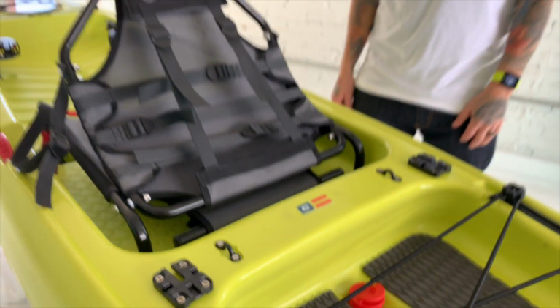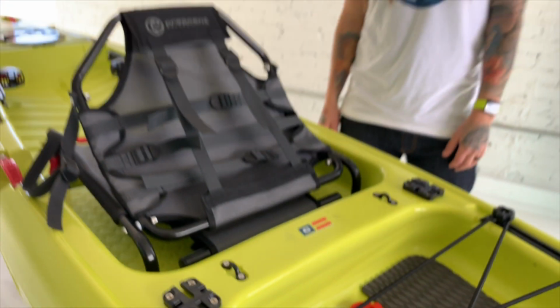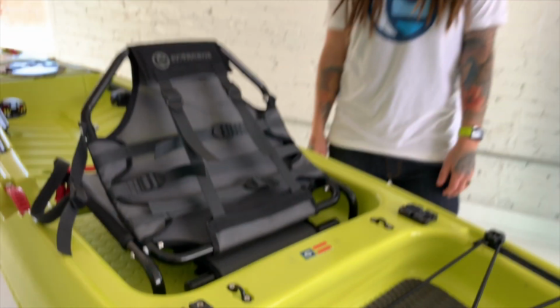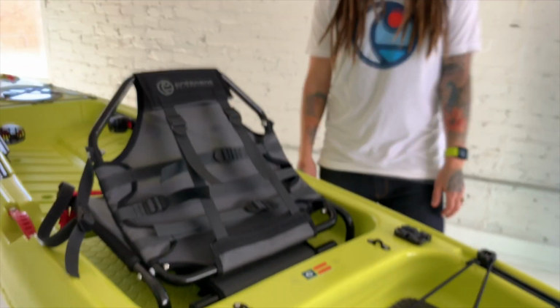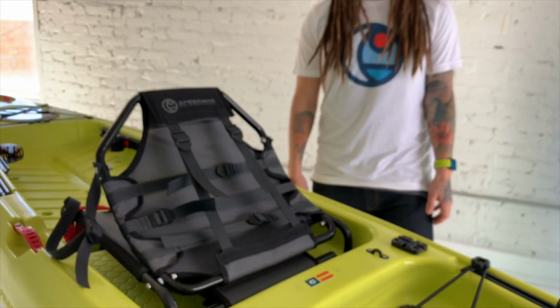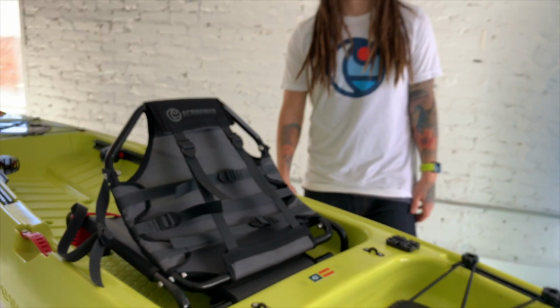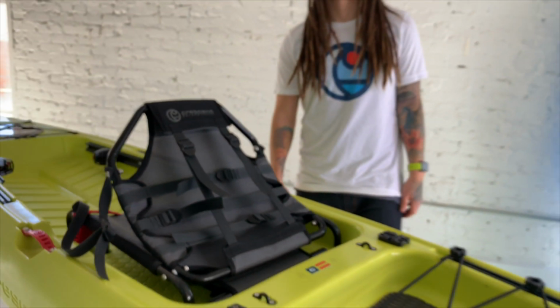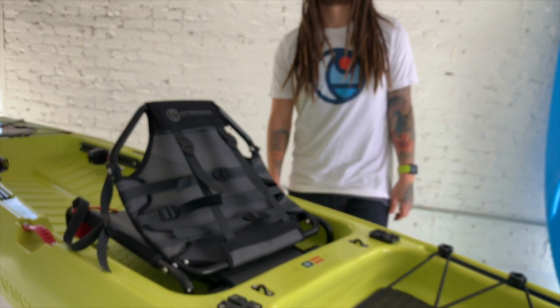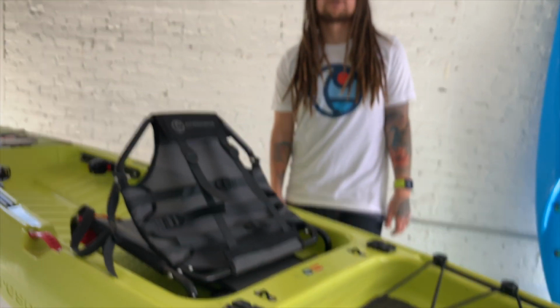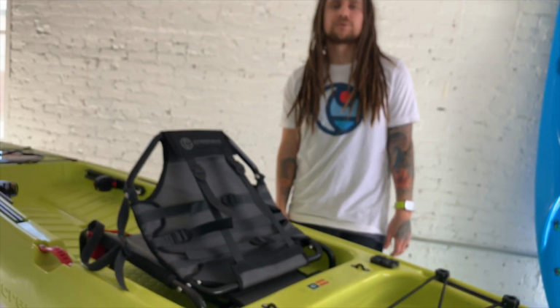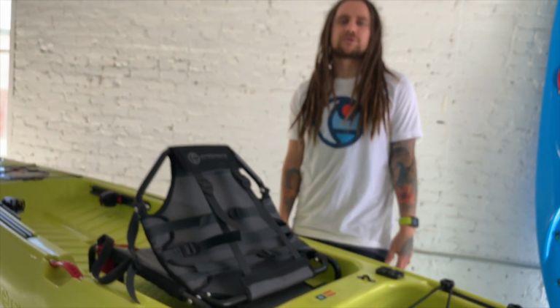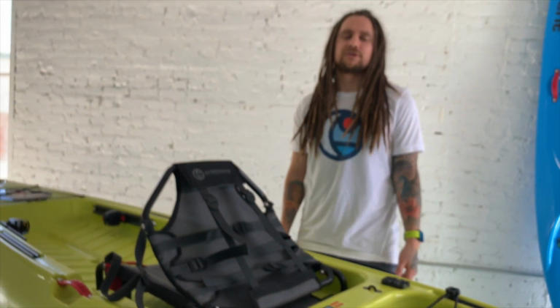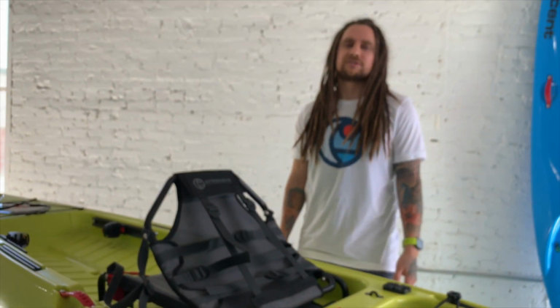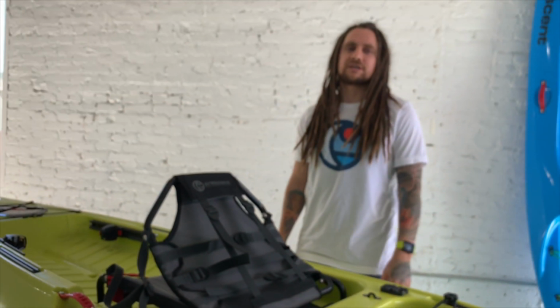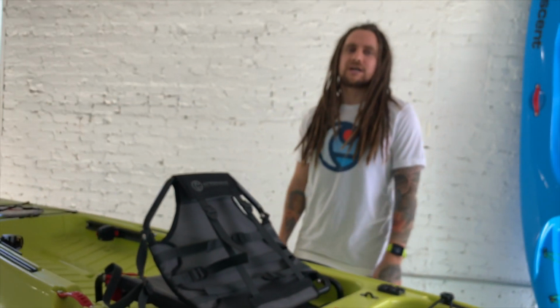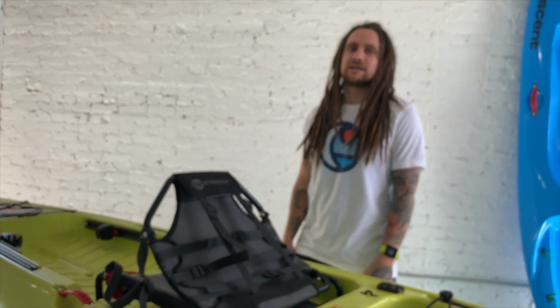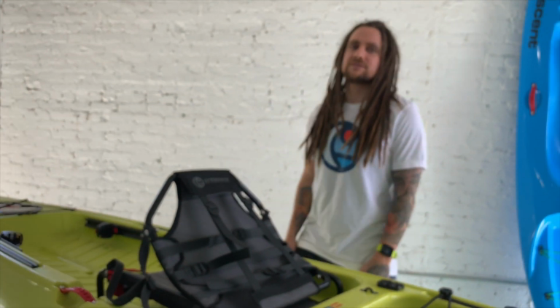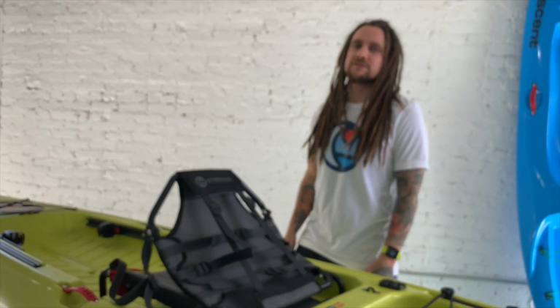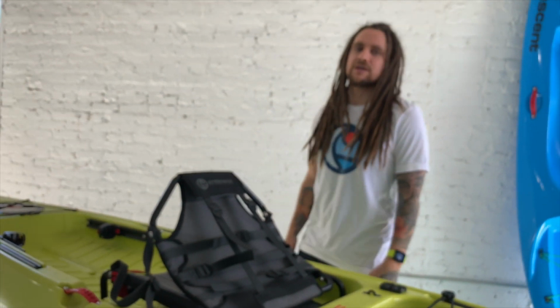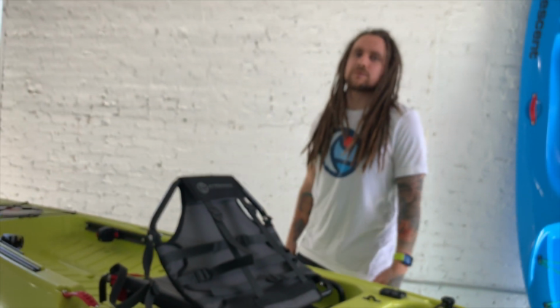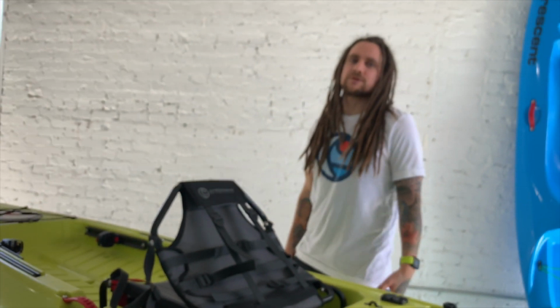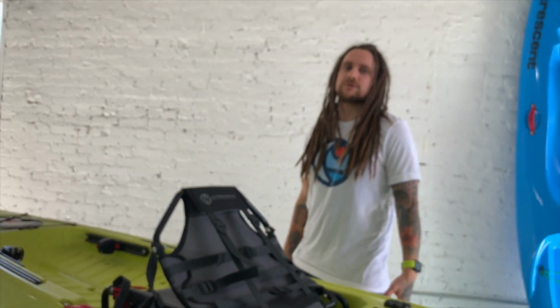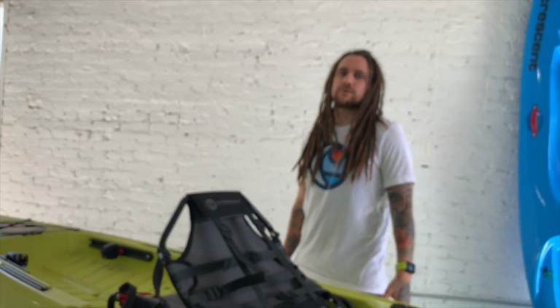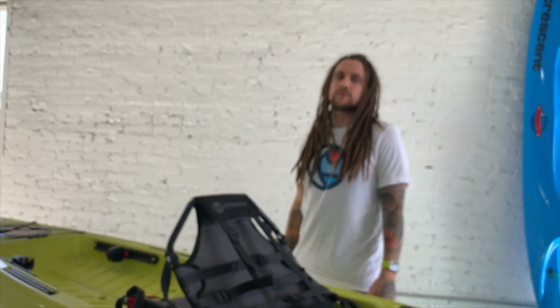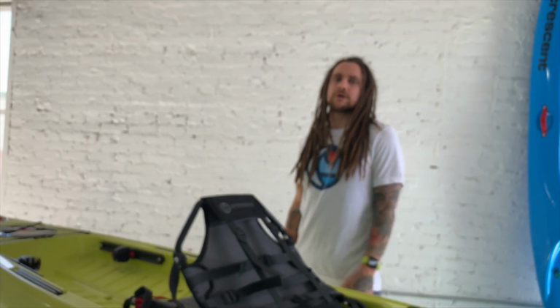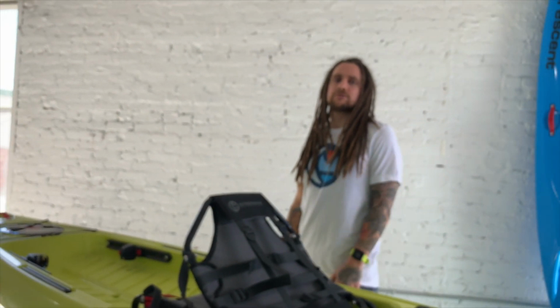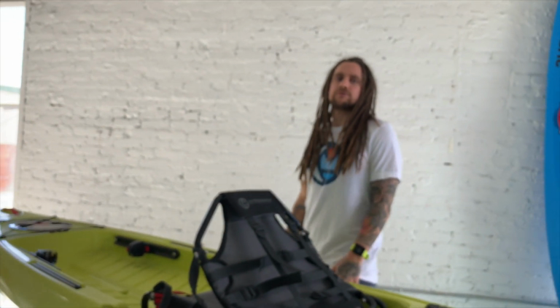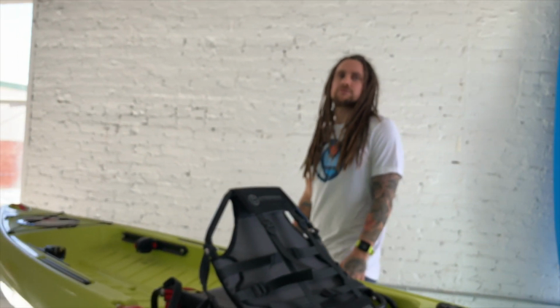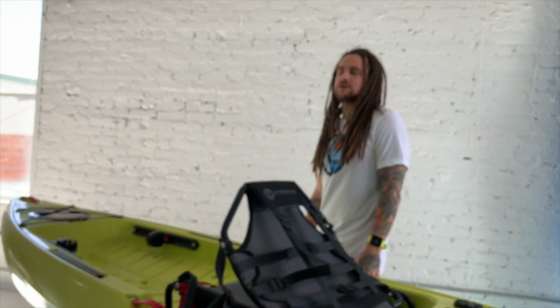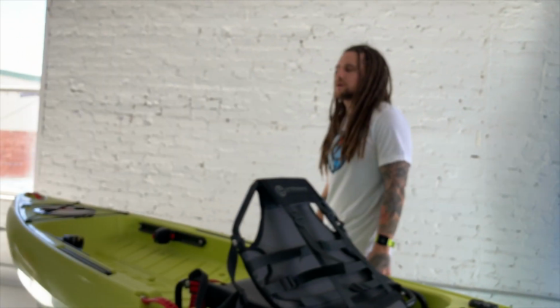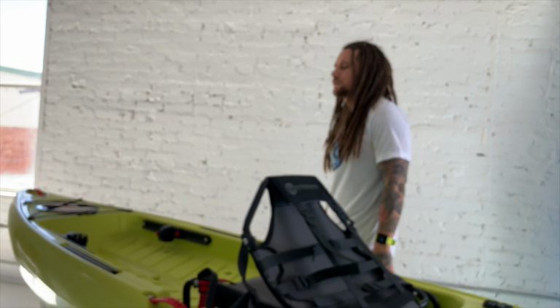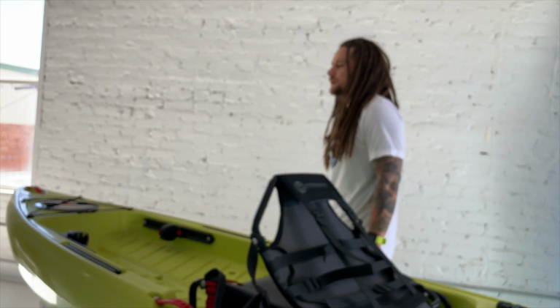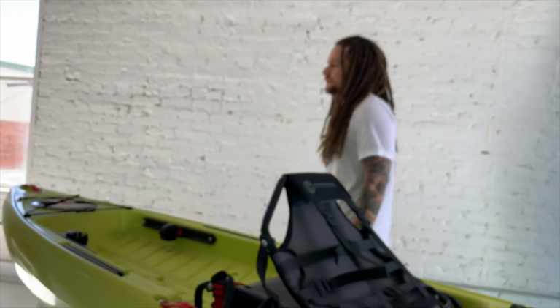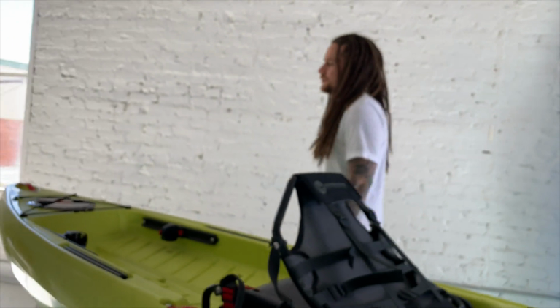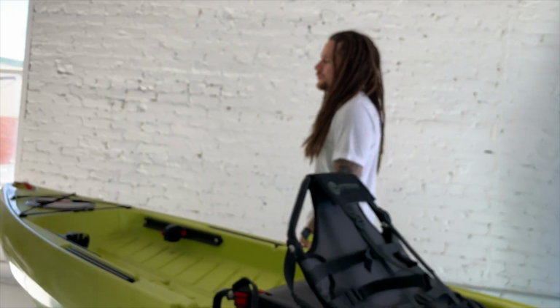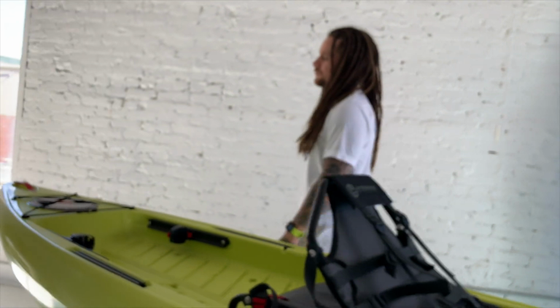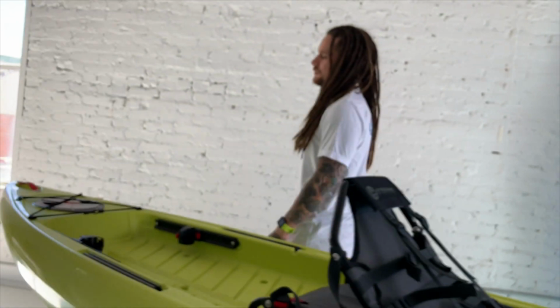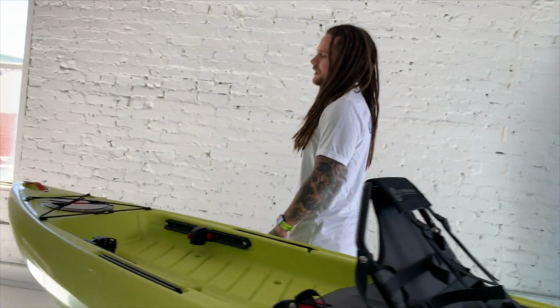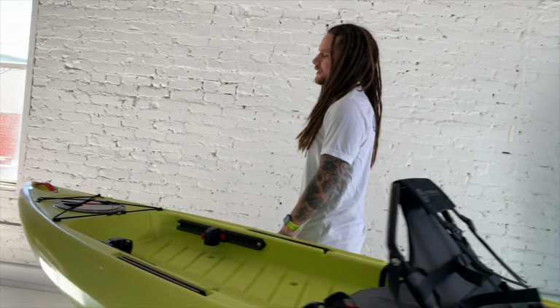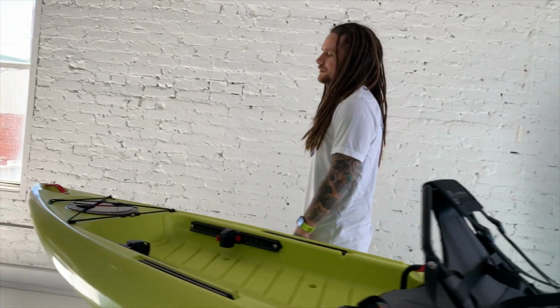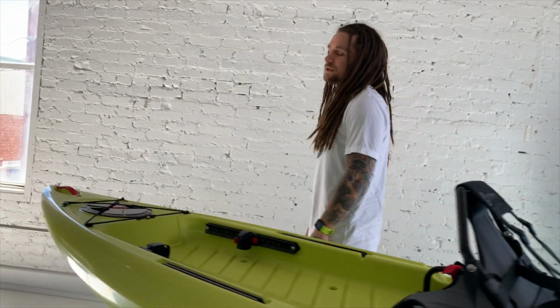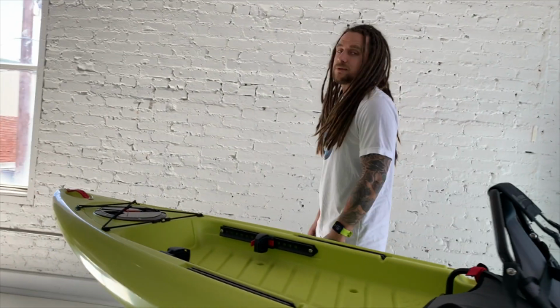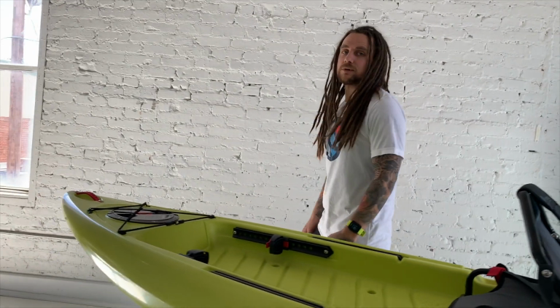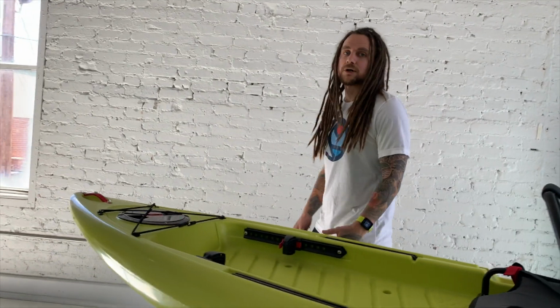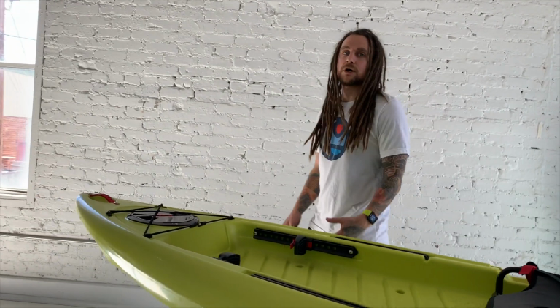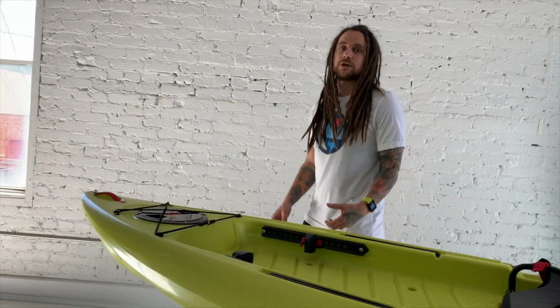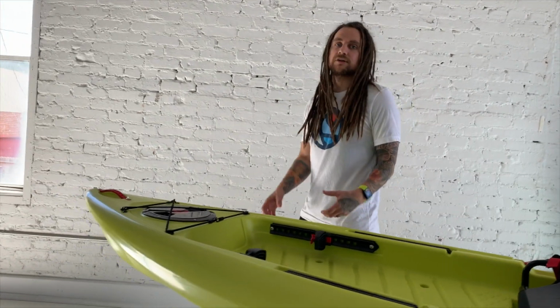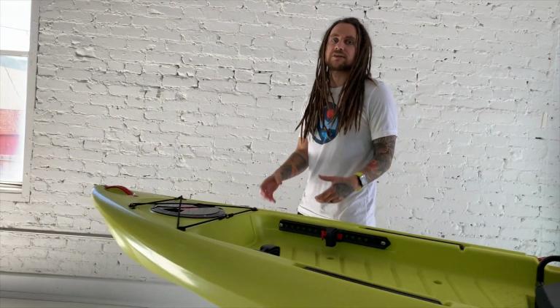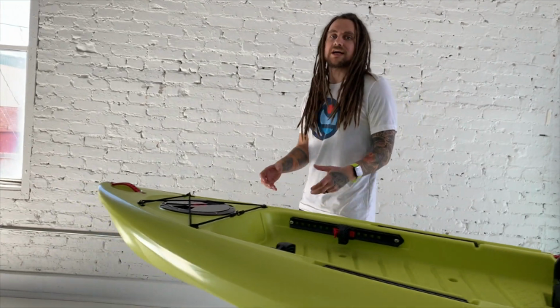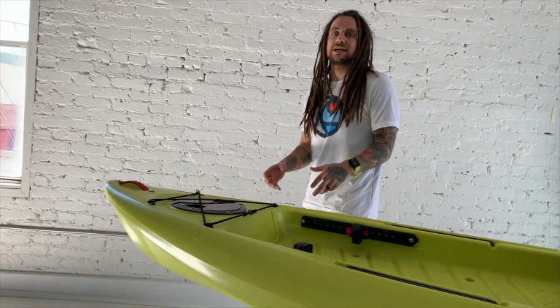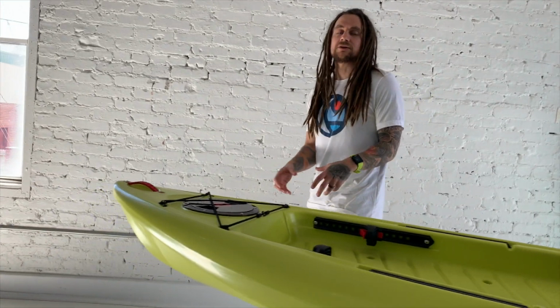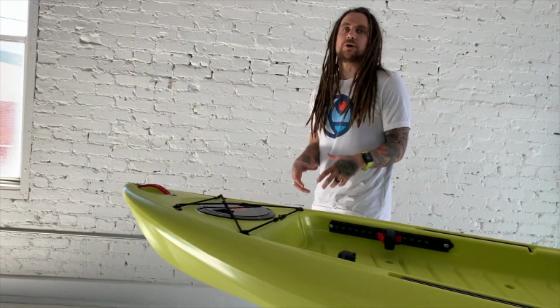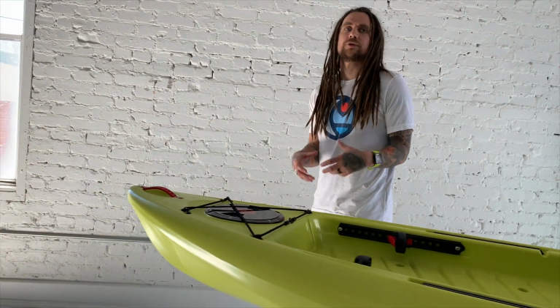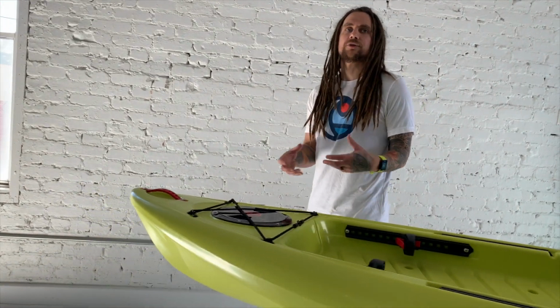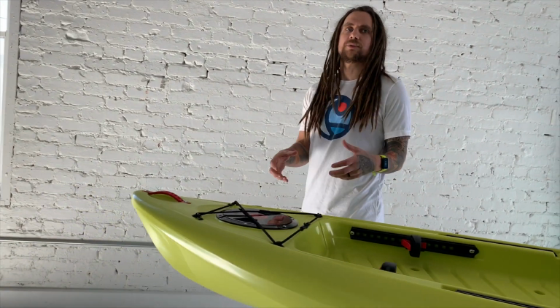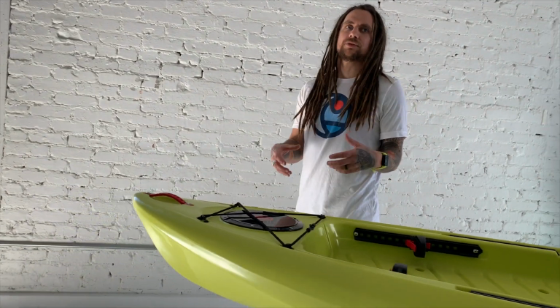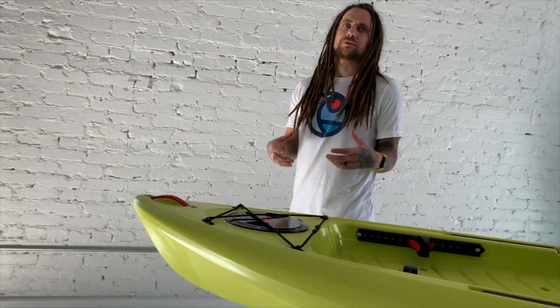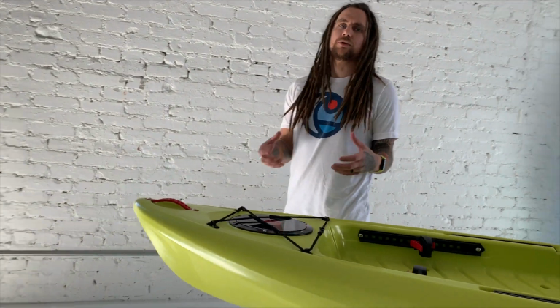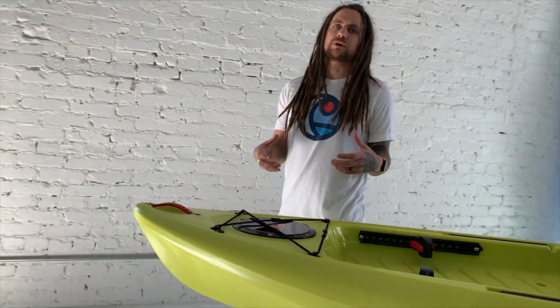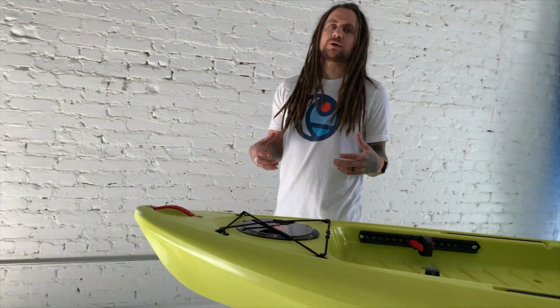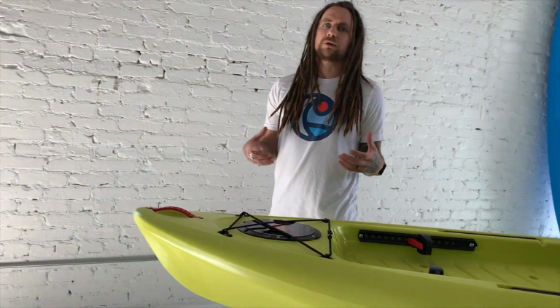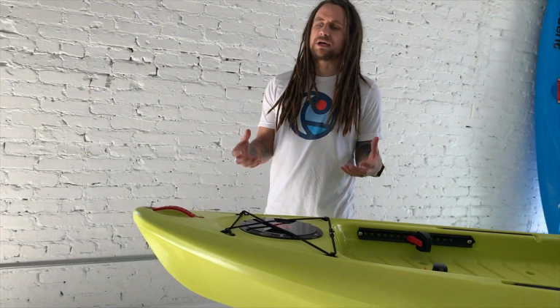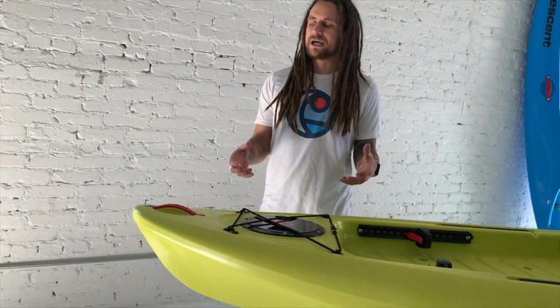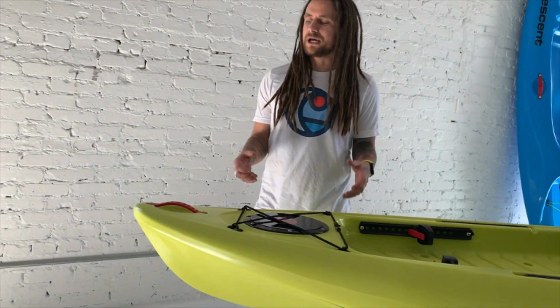James Durbecker here with Crescent Kayaks. Today we're going to do a walkthrough video on the Ultralight. We're calling this kayak the ultimate throw-and-go kayak.